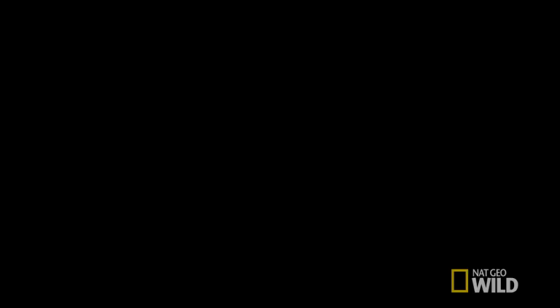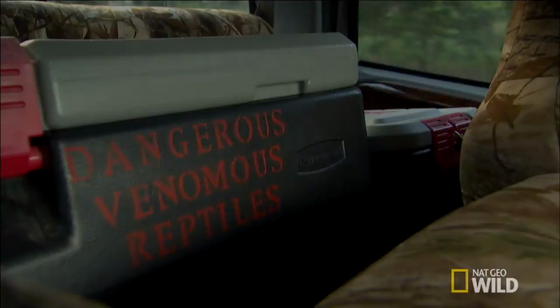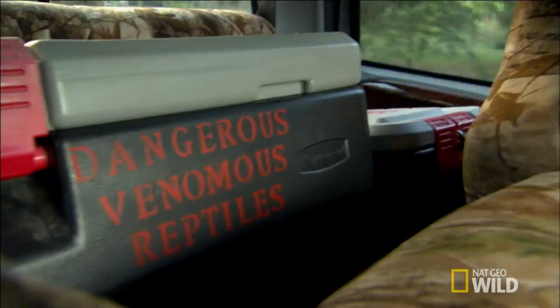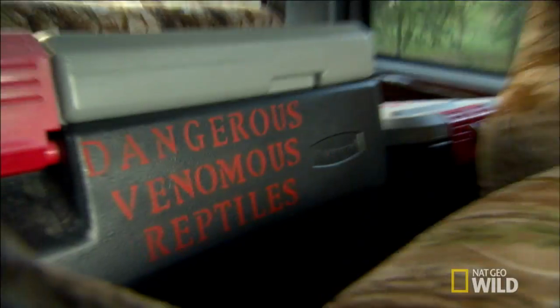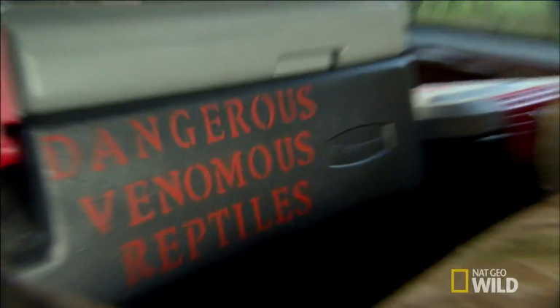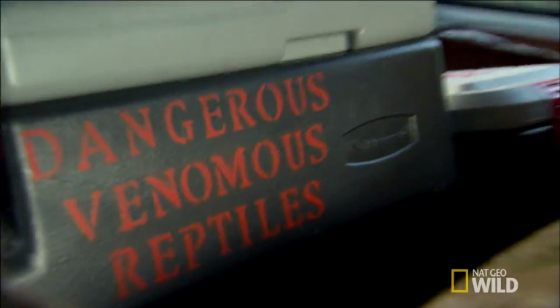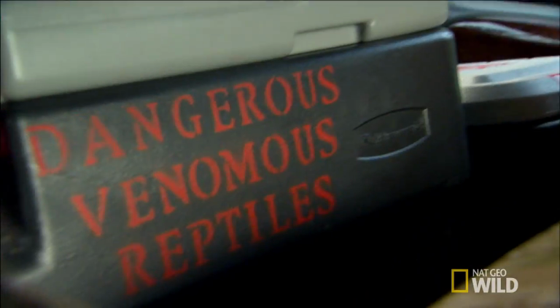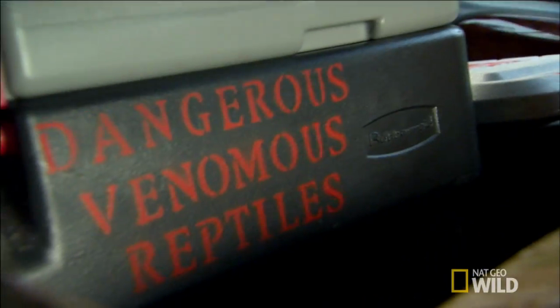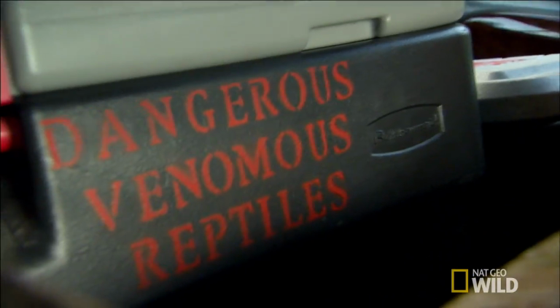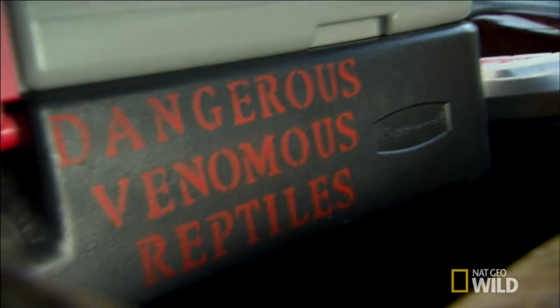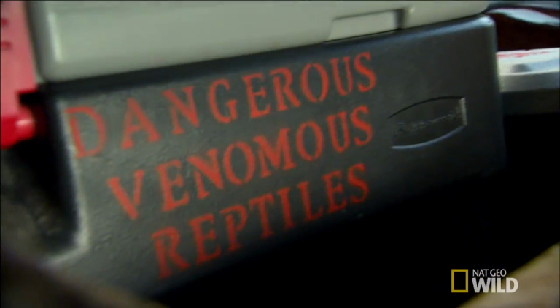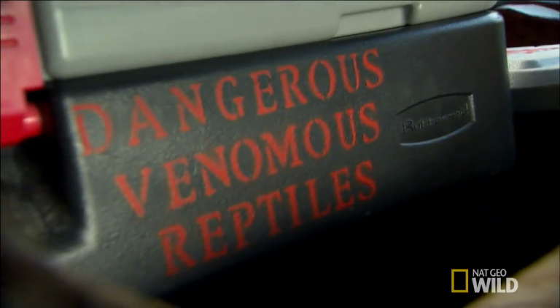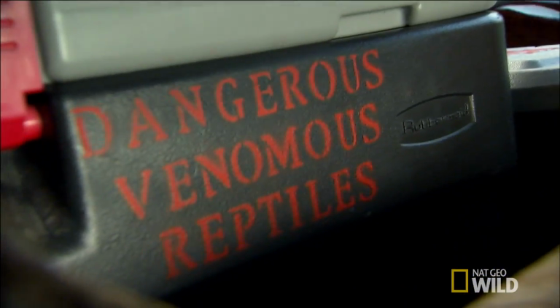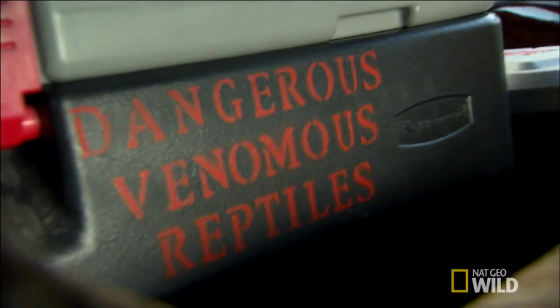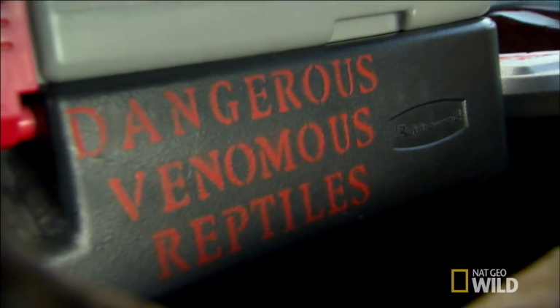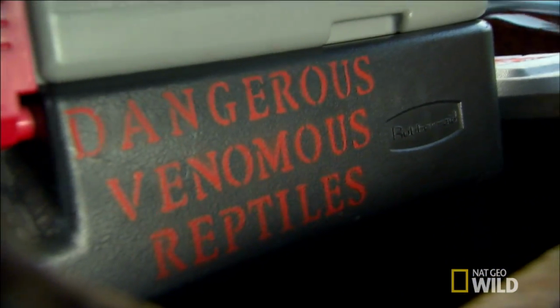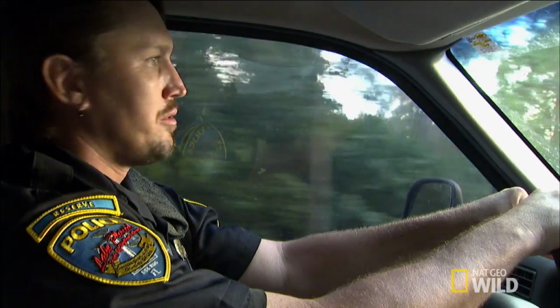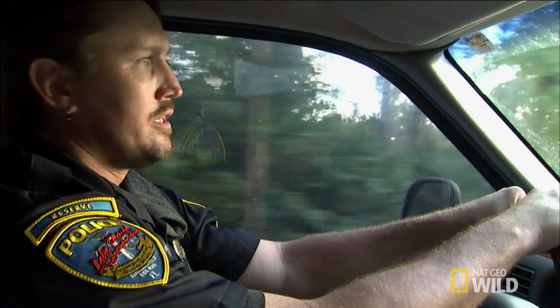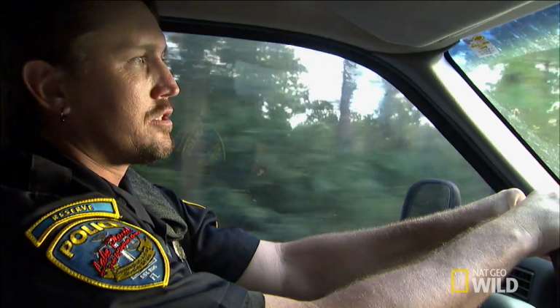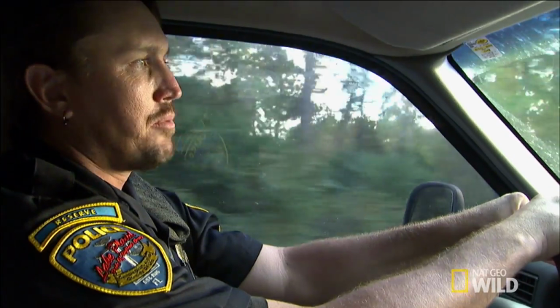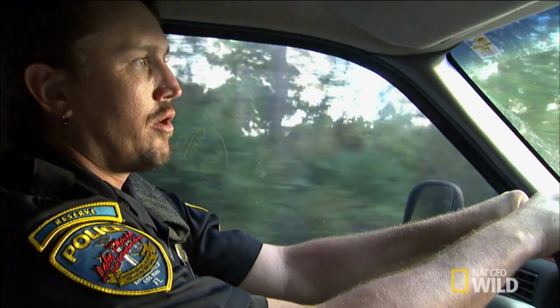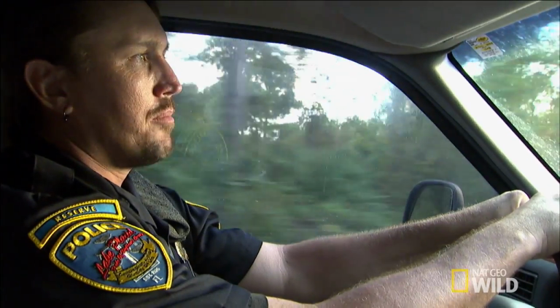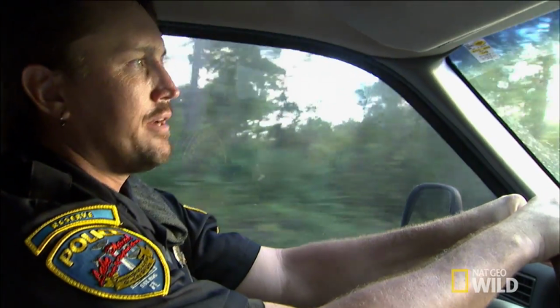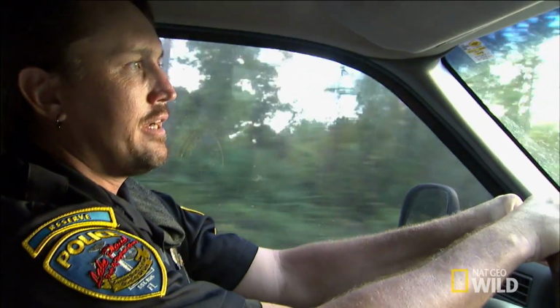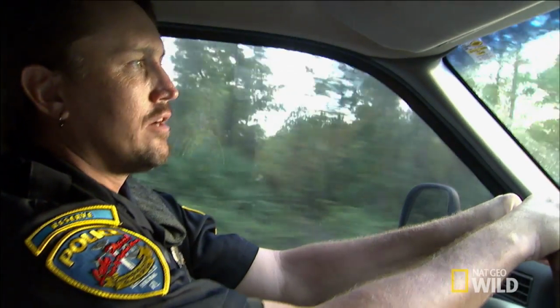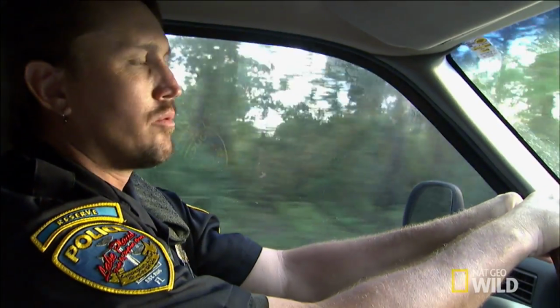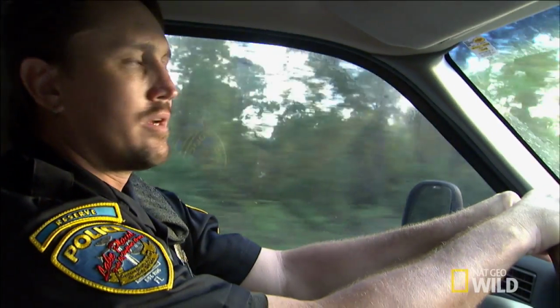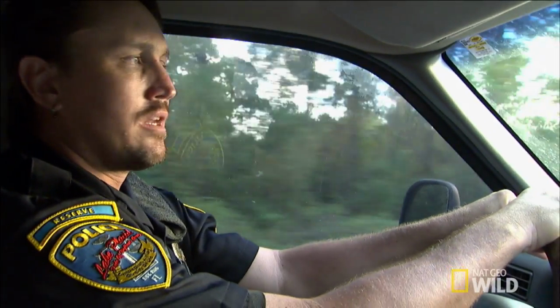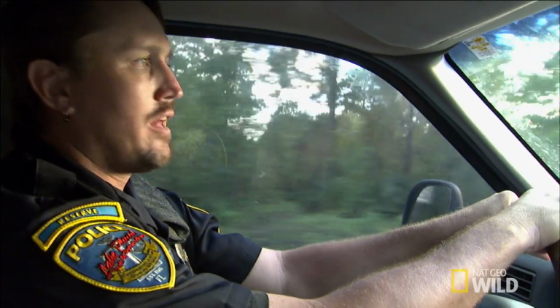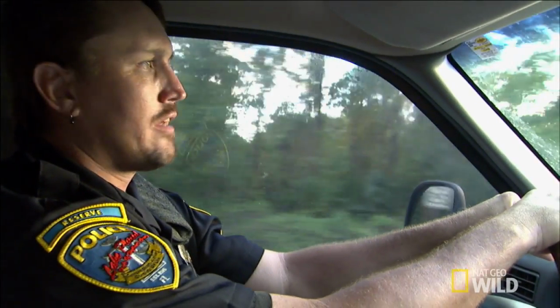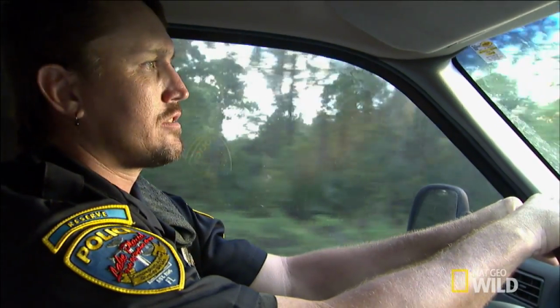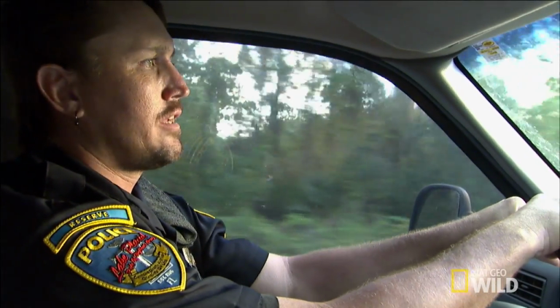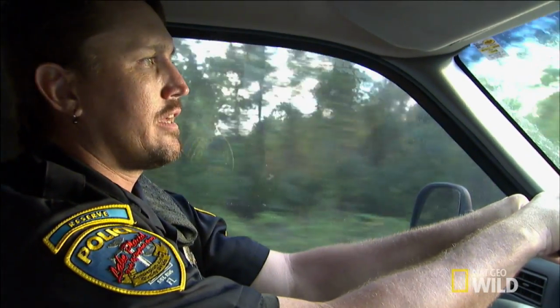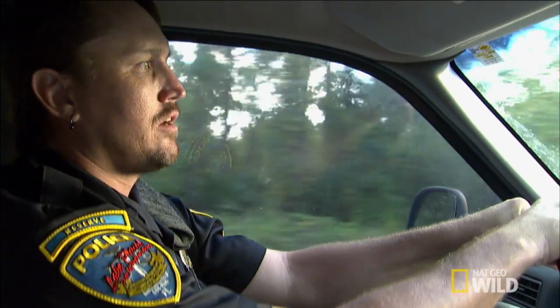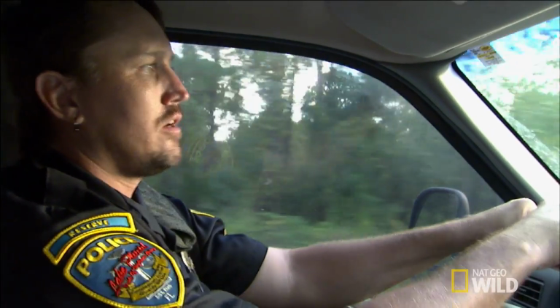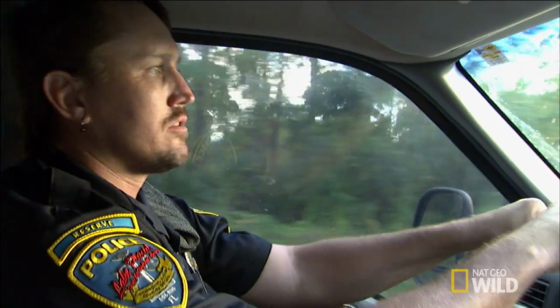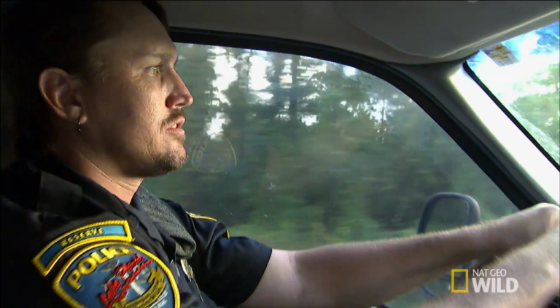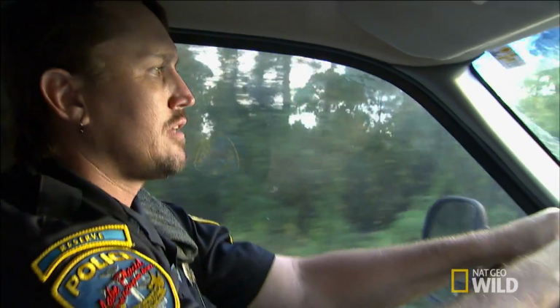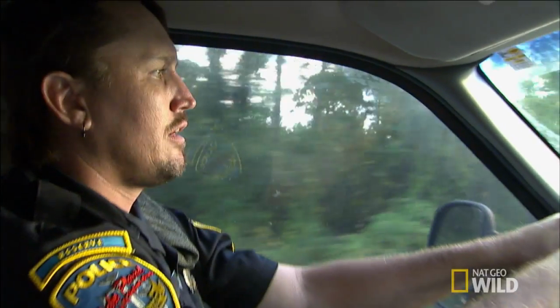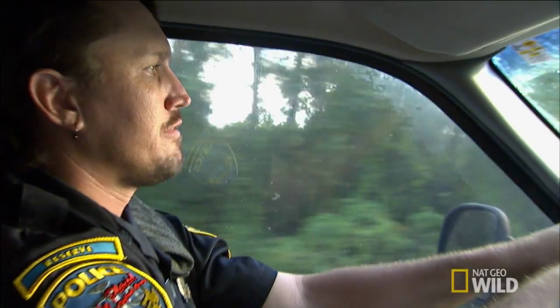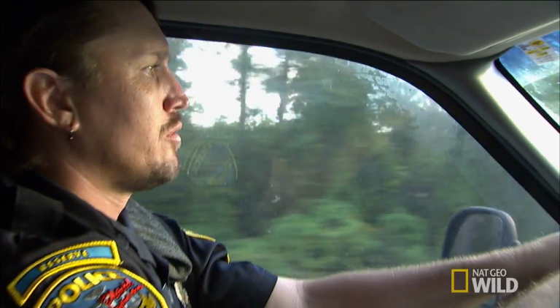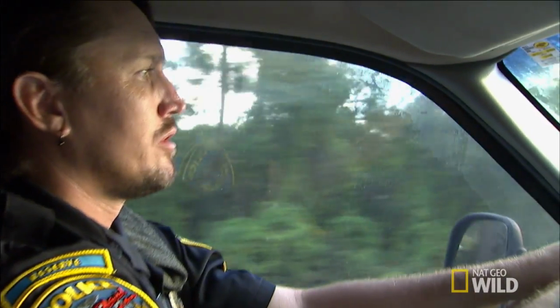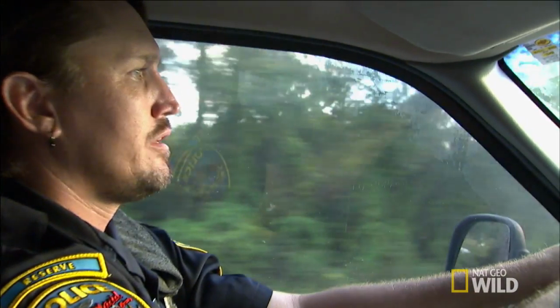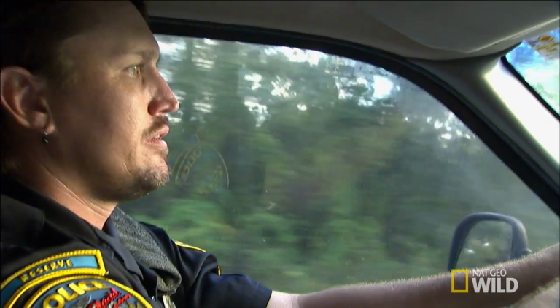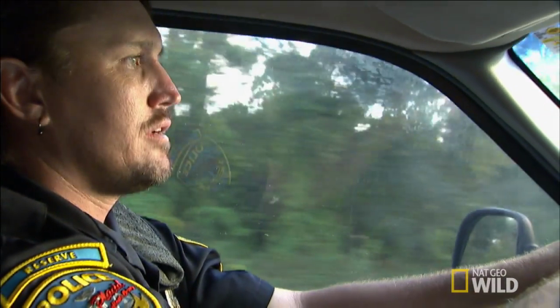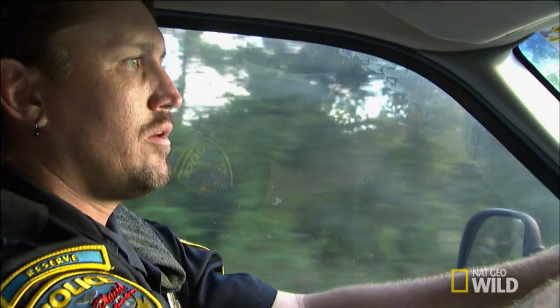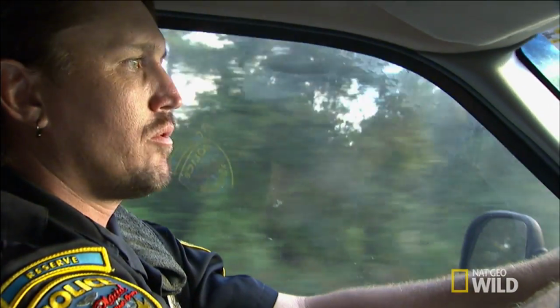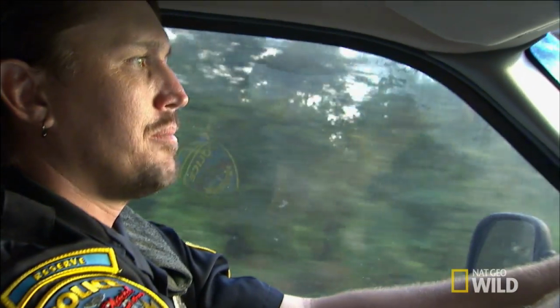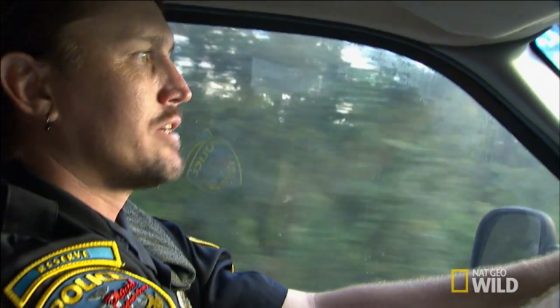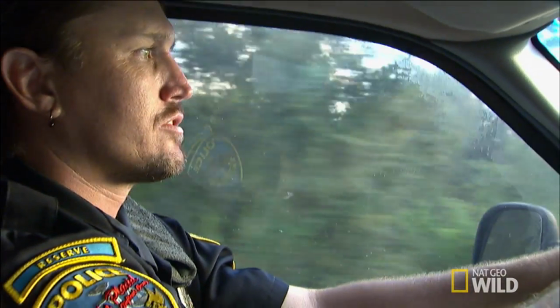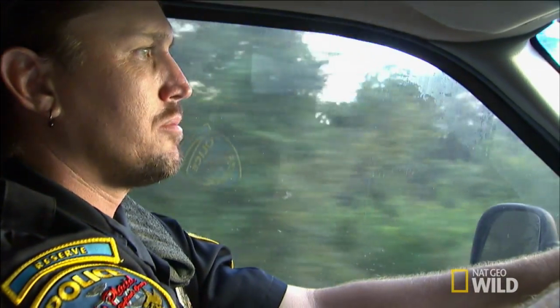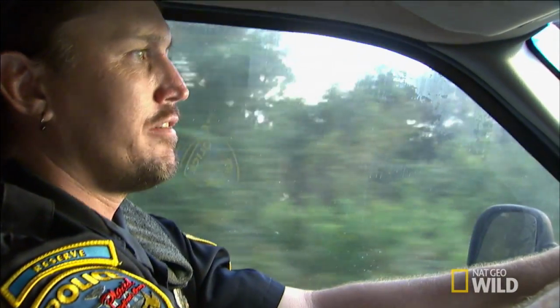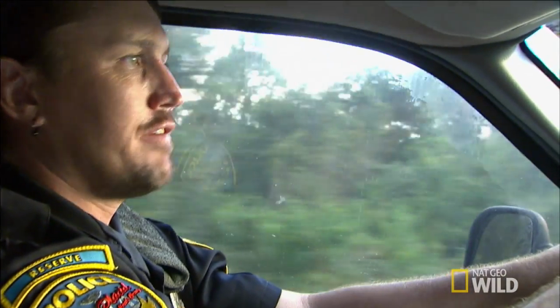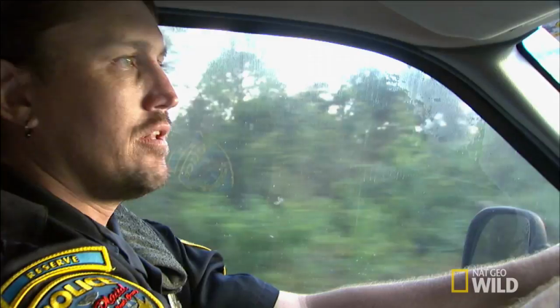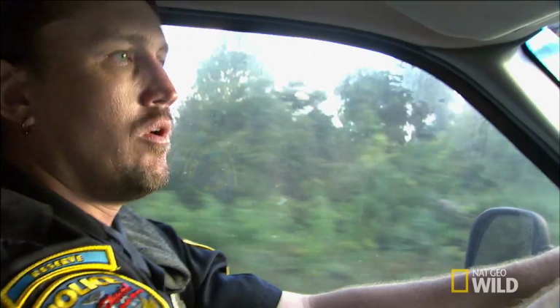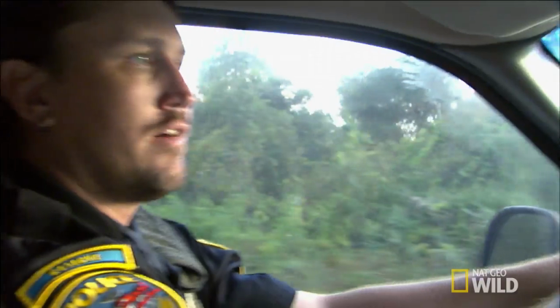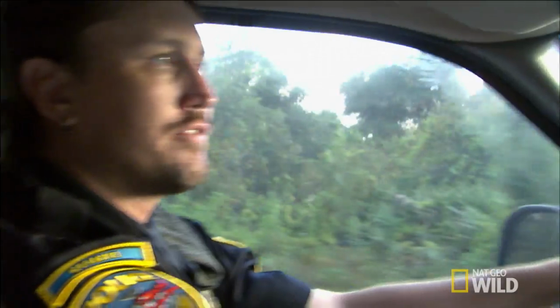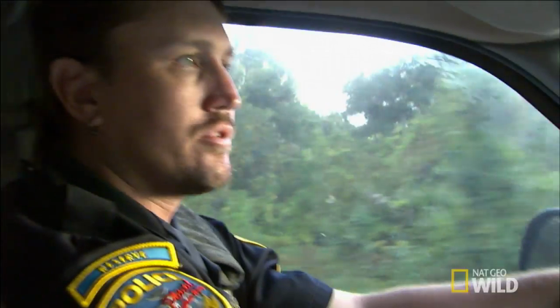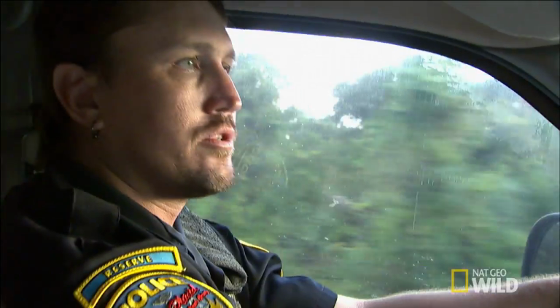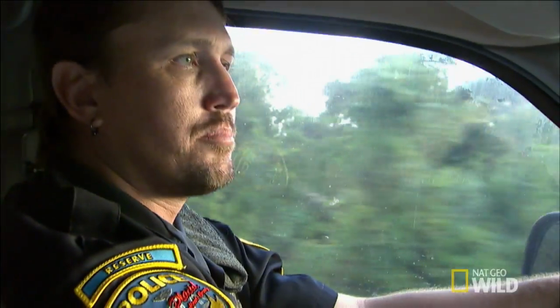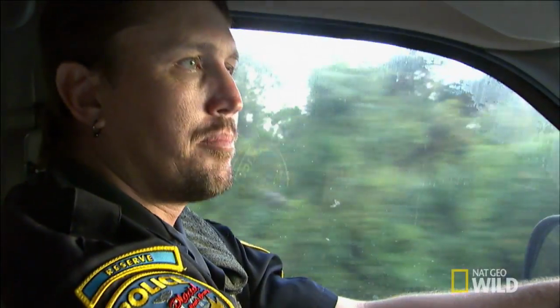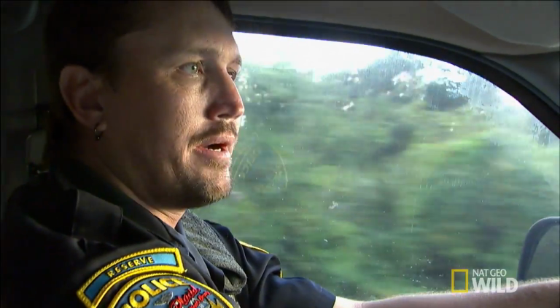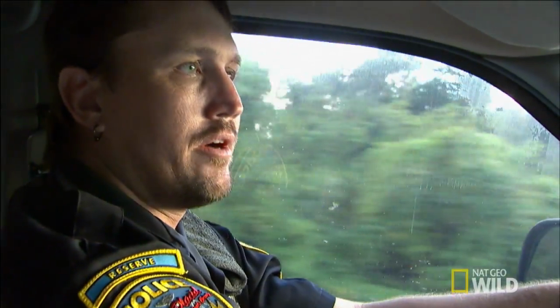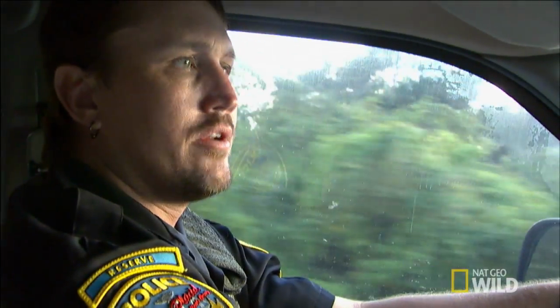I'm giving a presentation at the police department here. We get a lot of snake calls in South Florida, and I want to make sure my fellow officers are prepared.